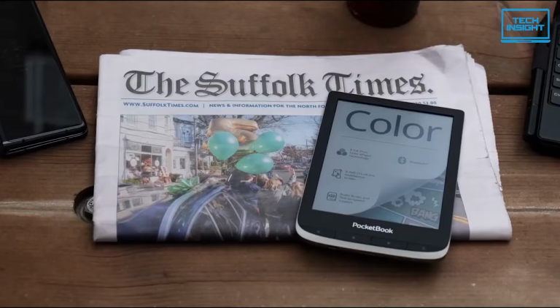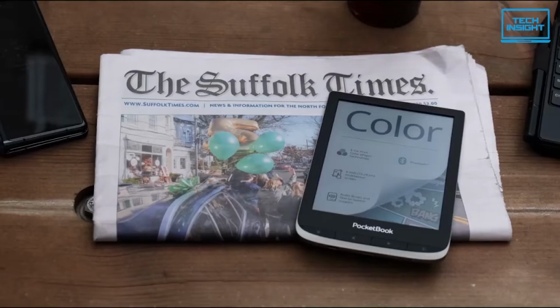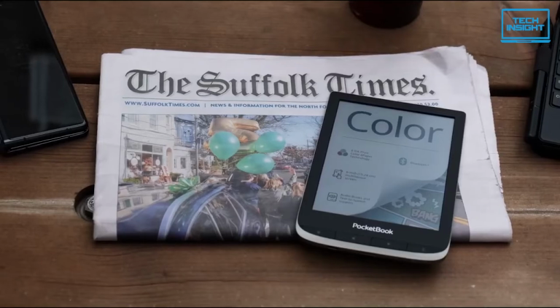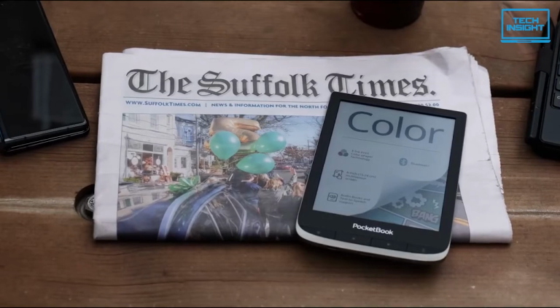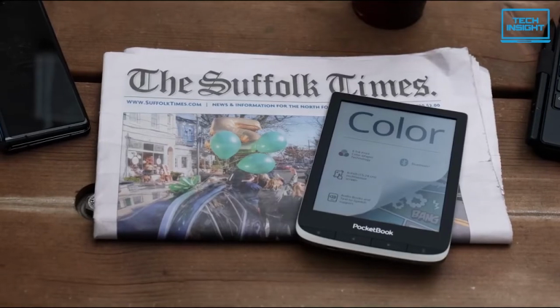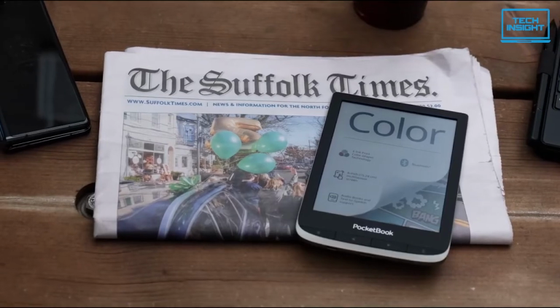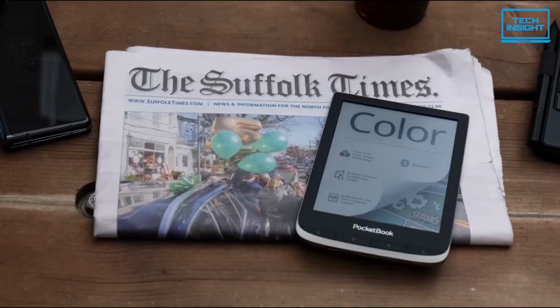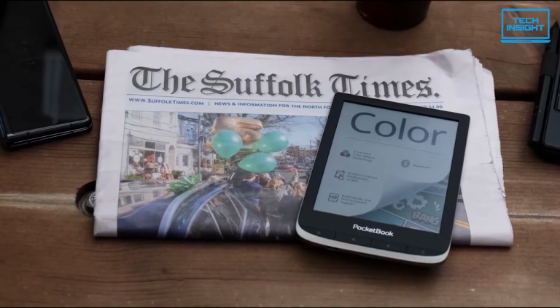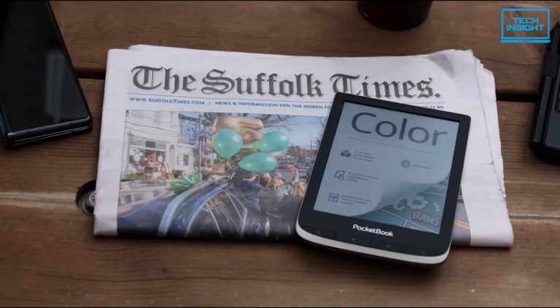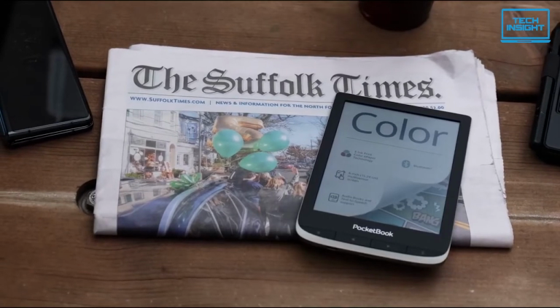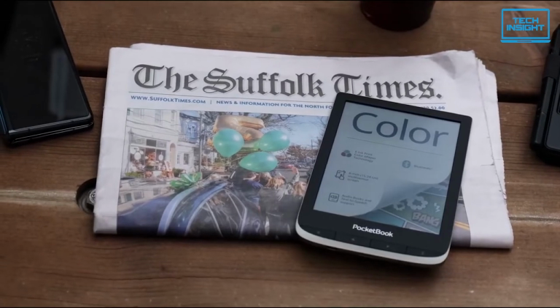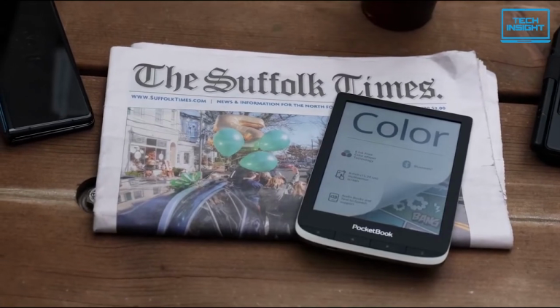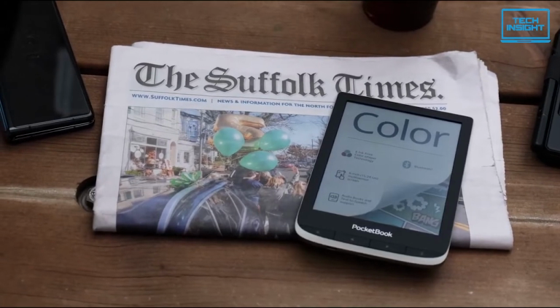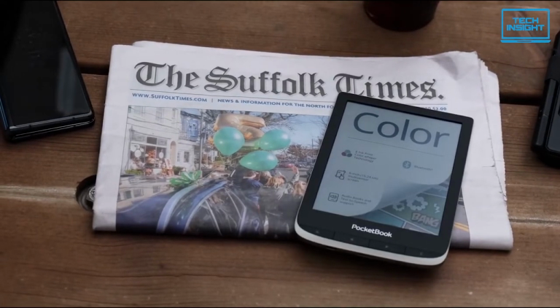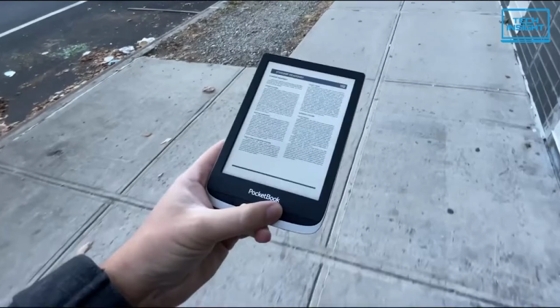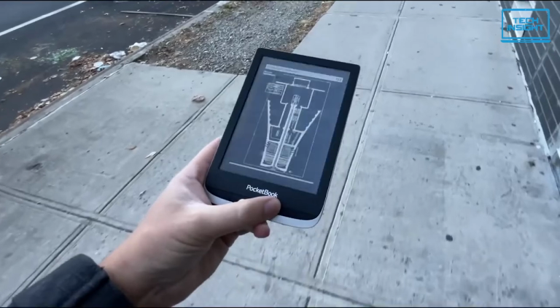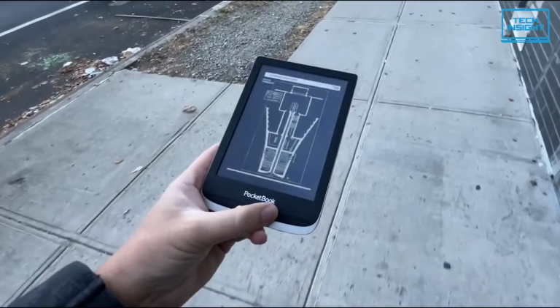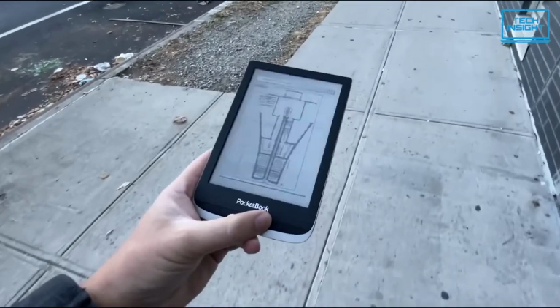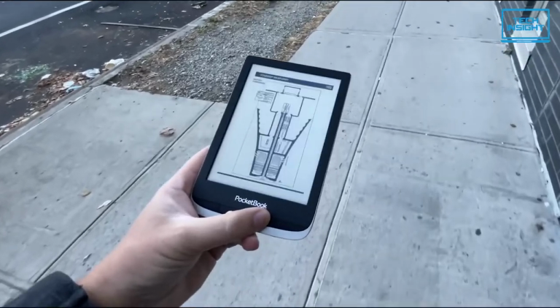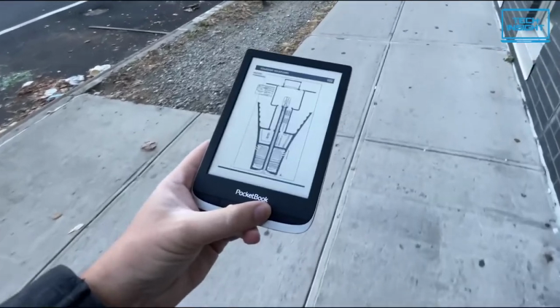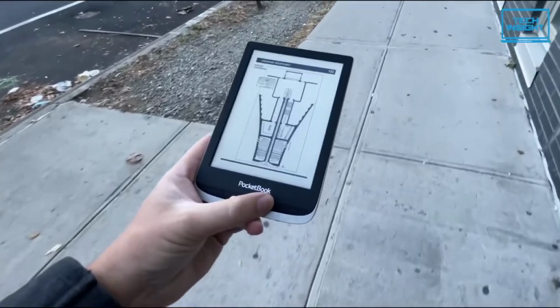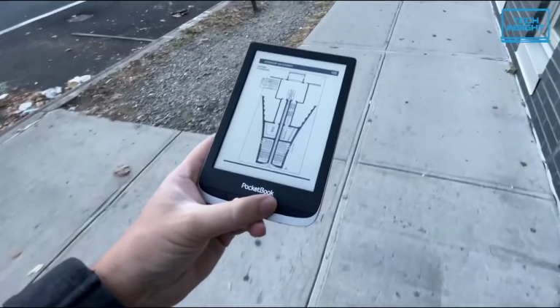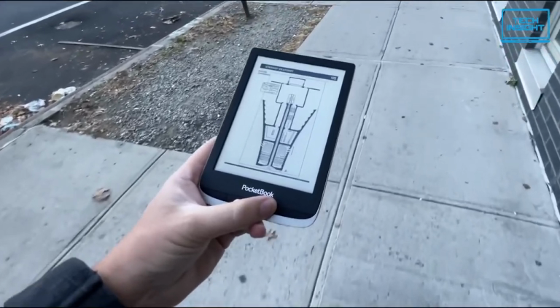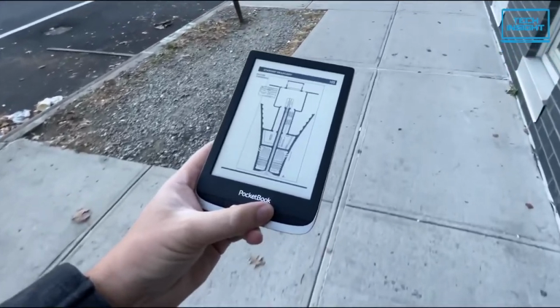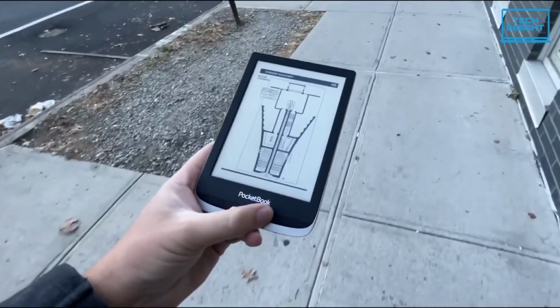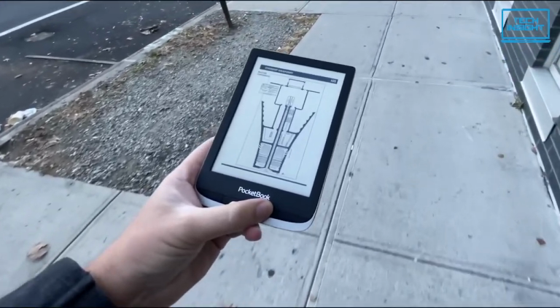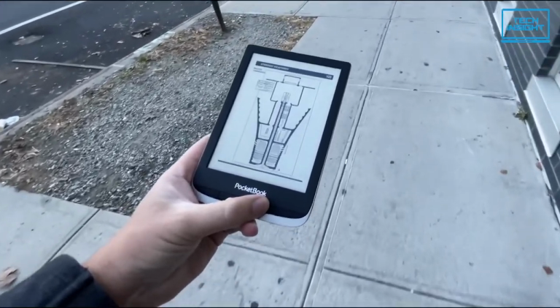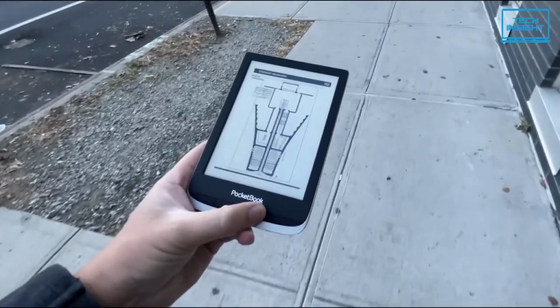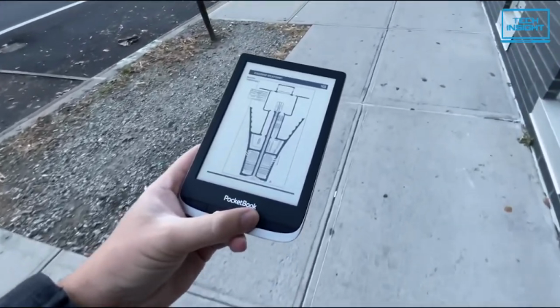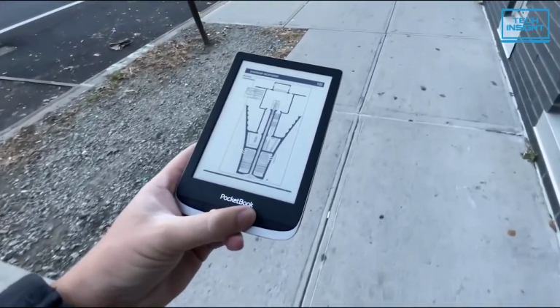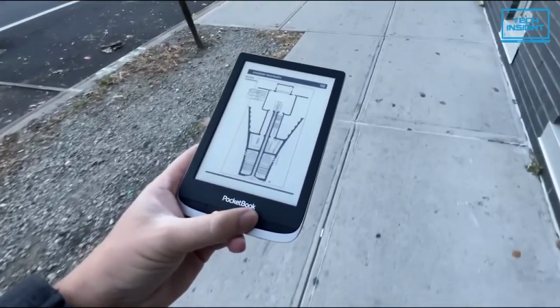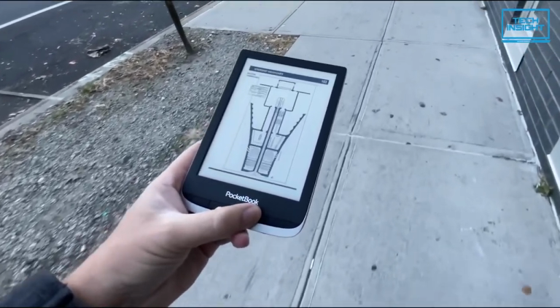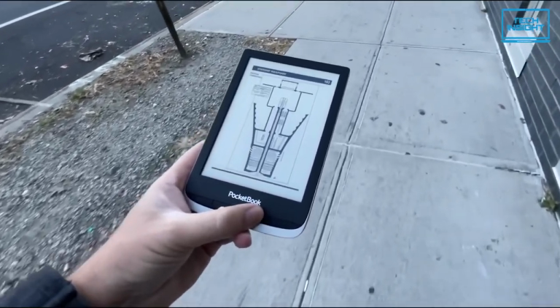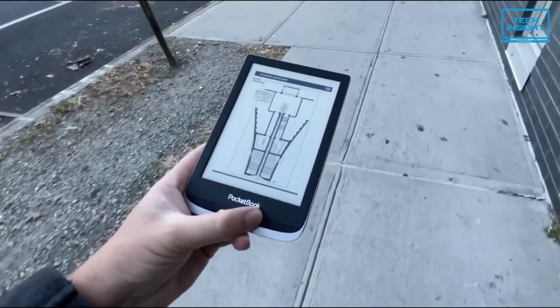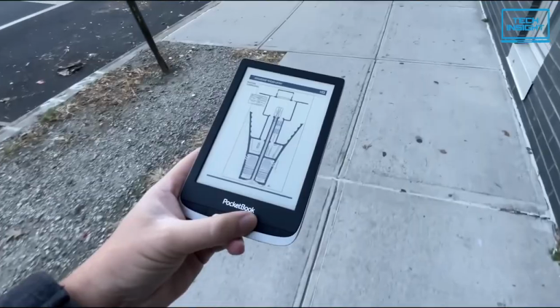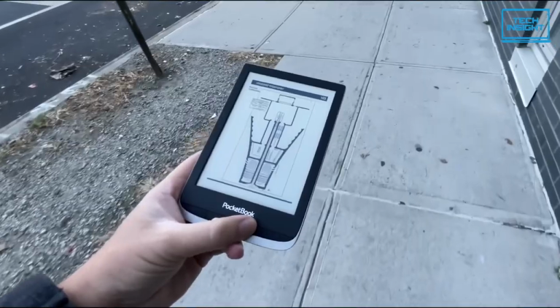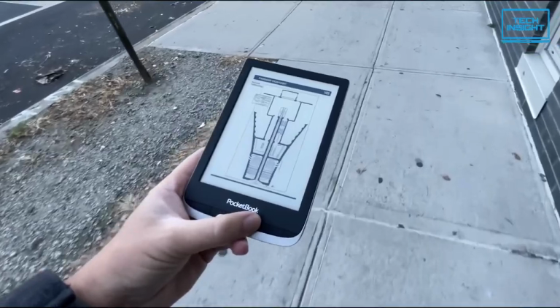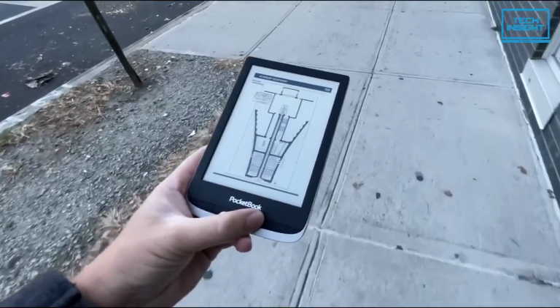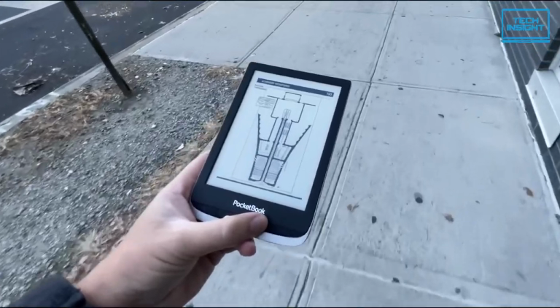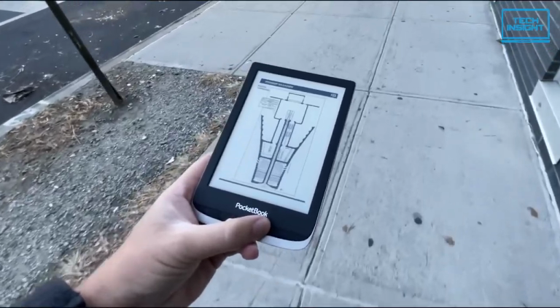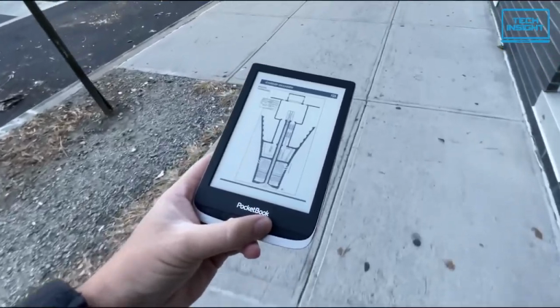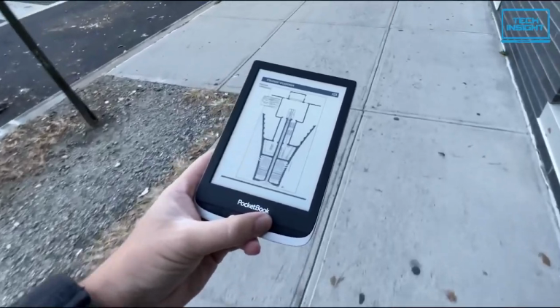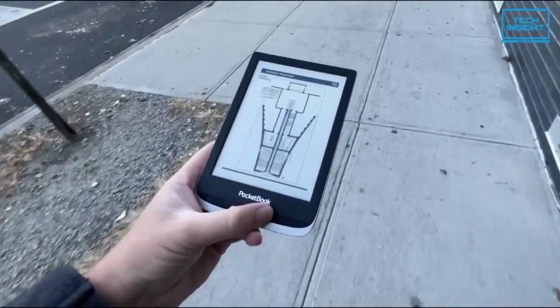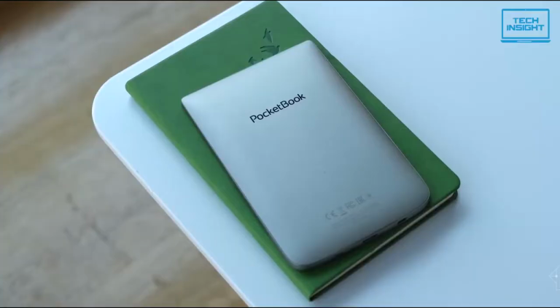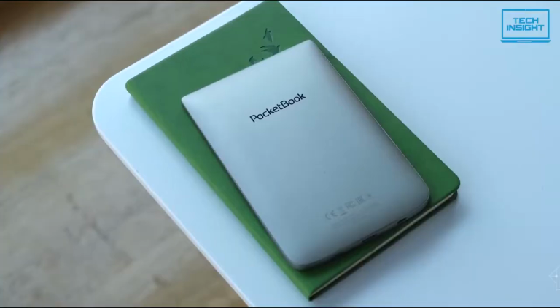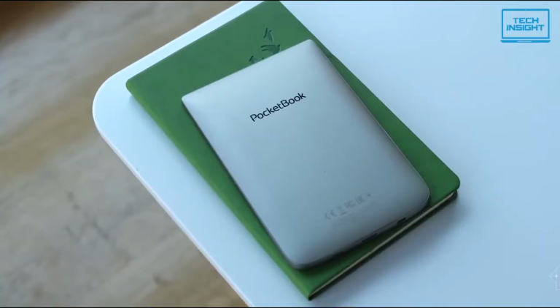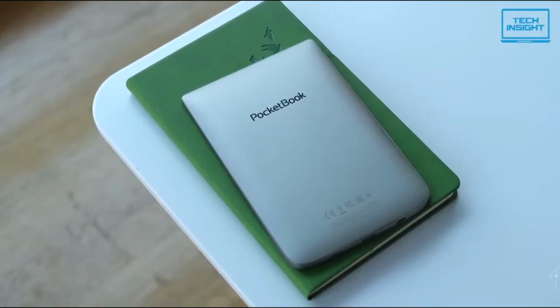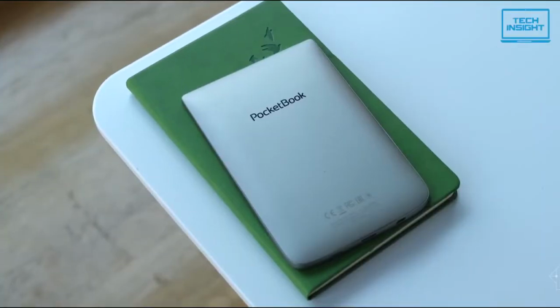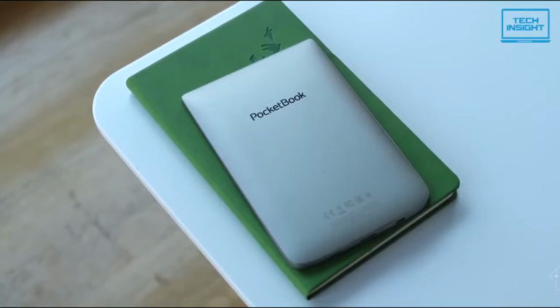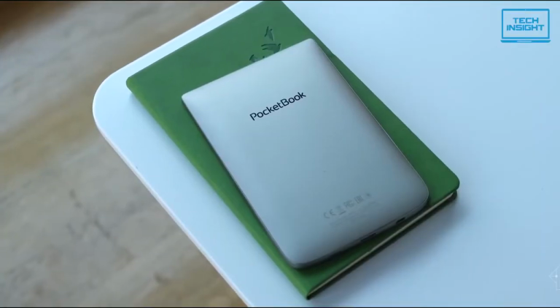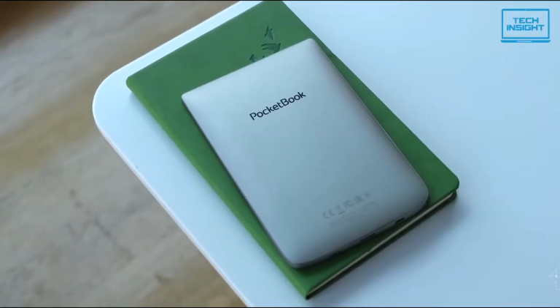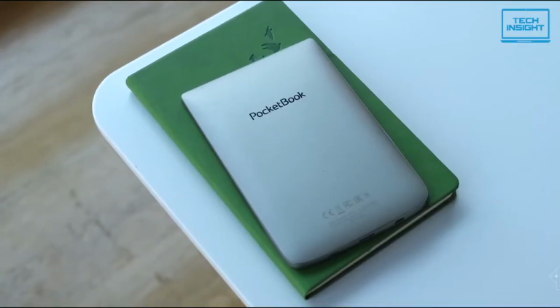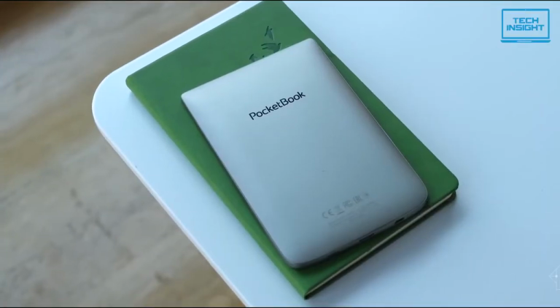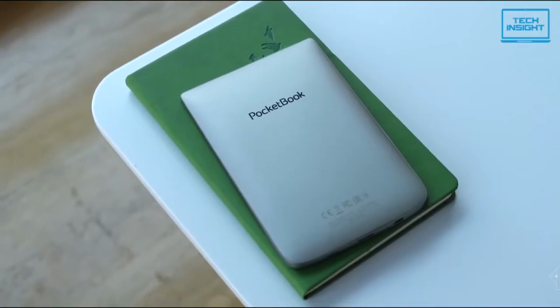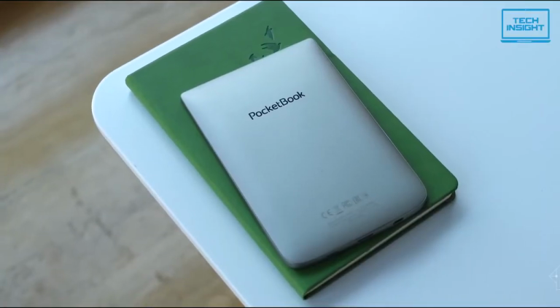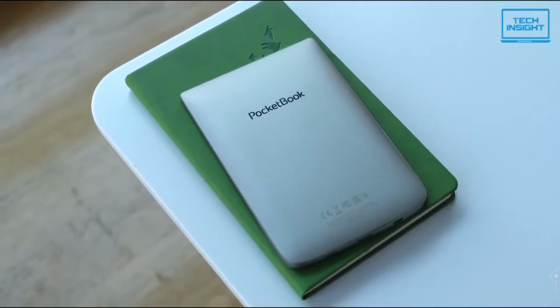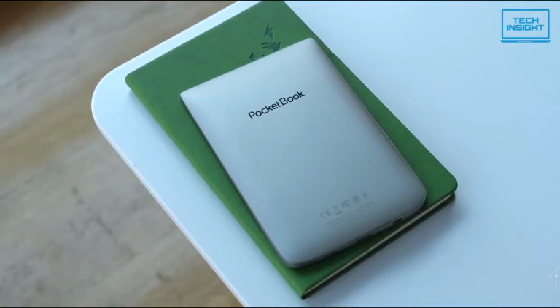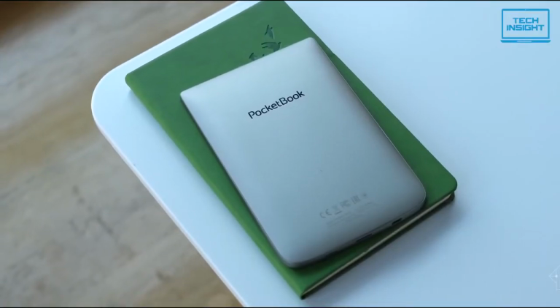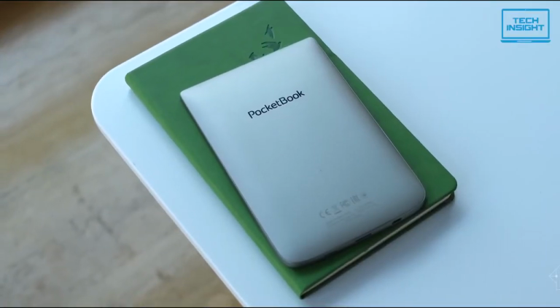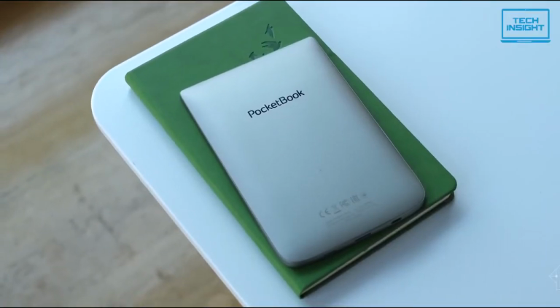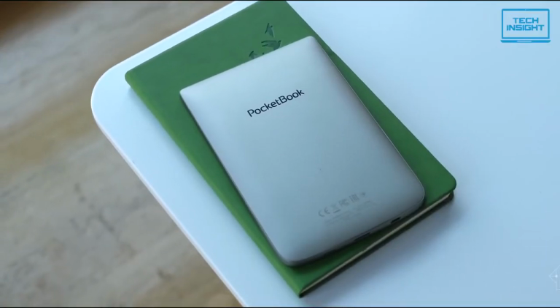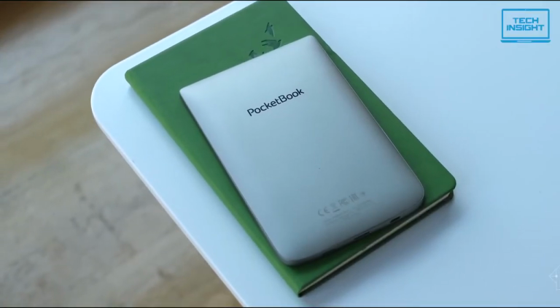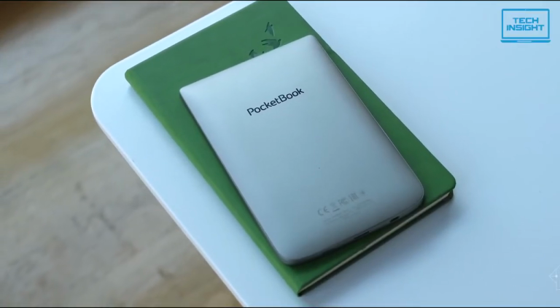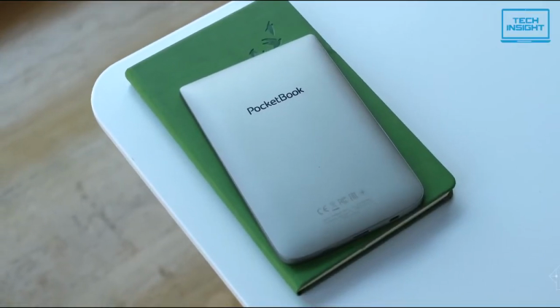Overall, the Pocketbook Inkpad Color e-book reader is a complete package for all types of e-book readers, which earns its spot on our list.